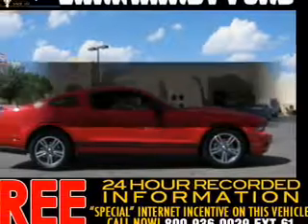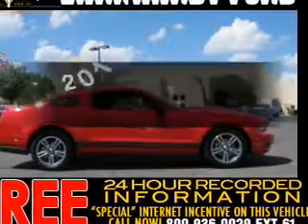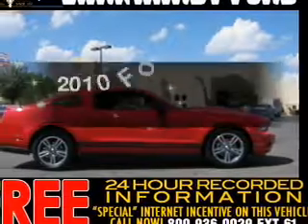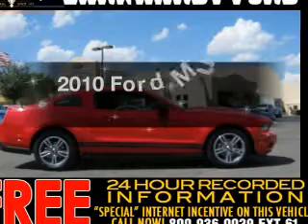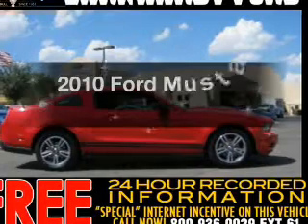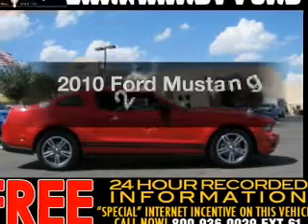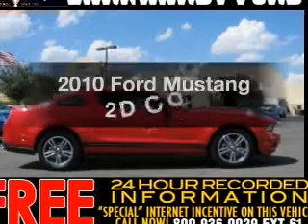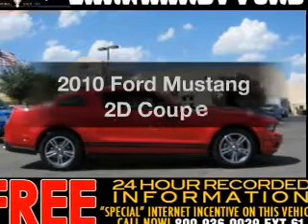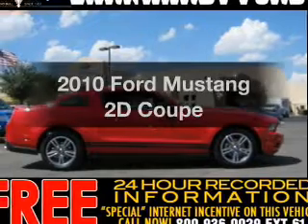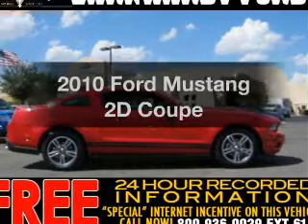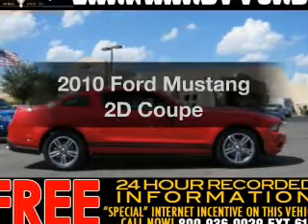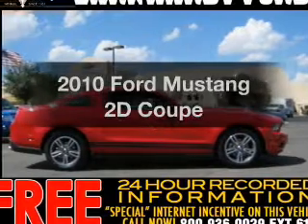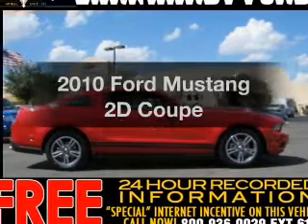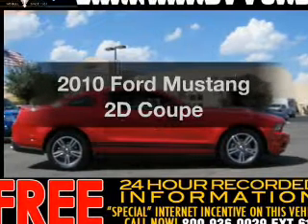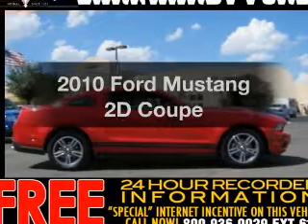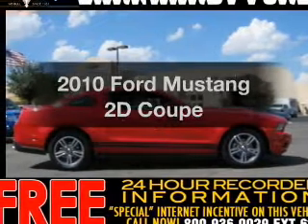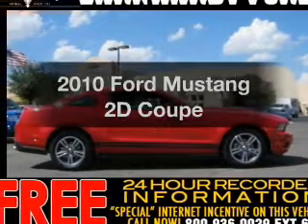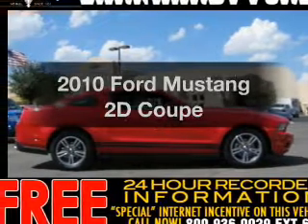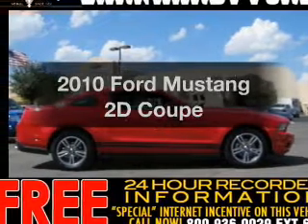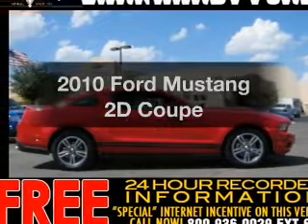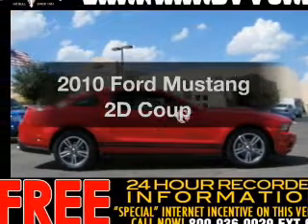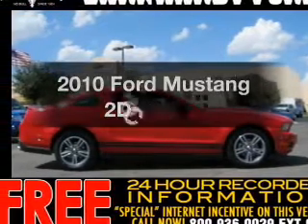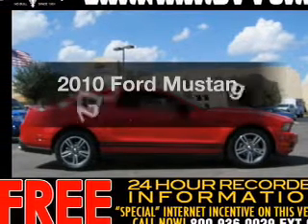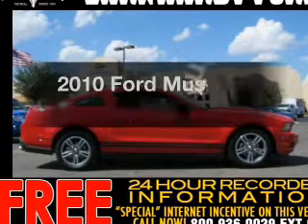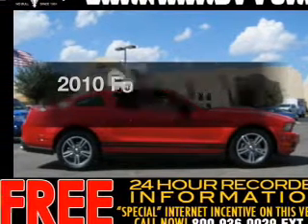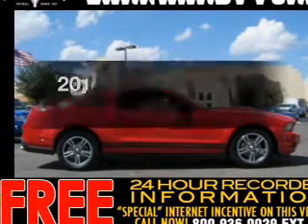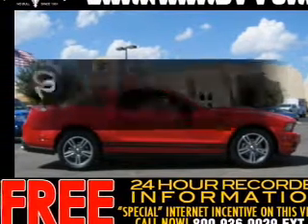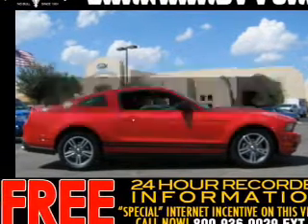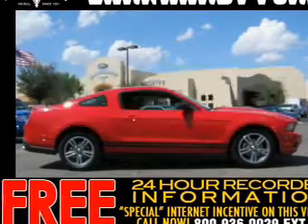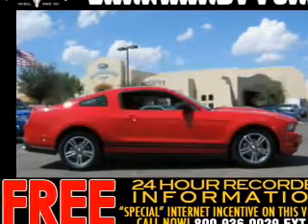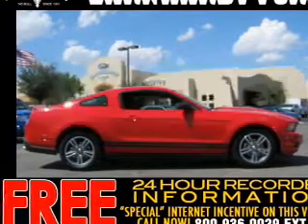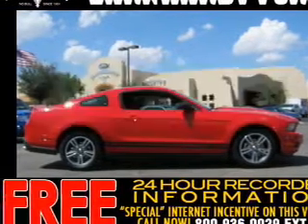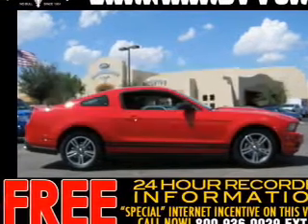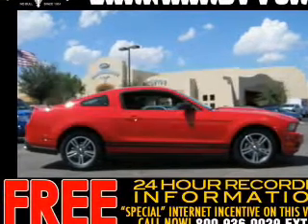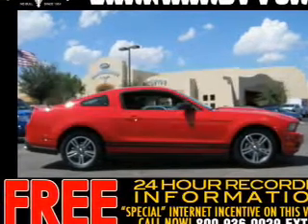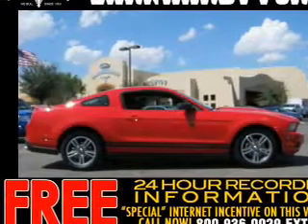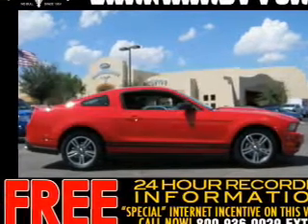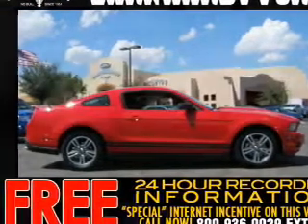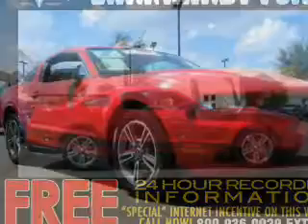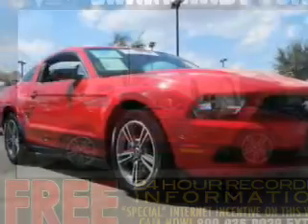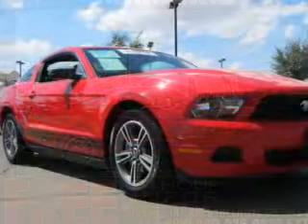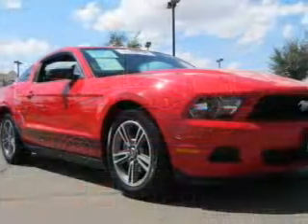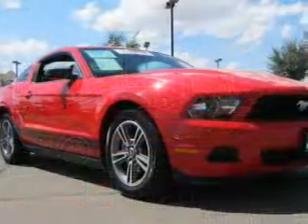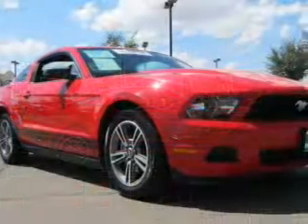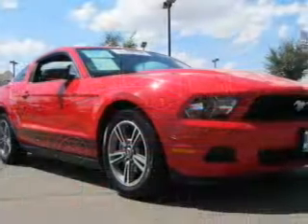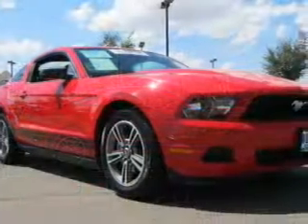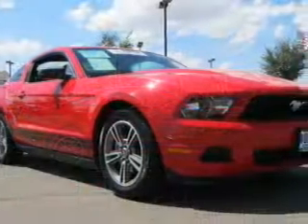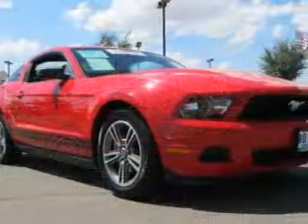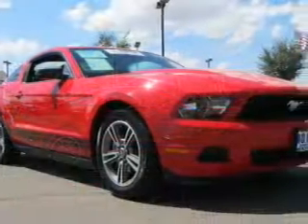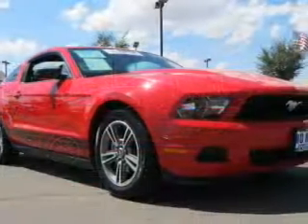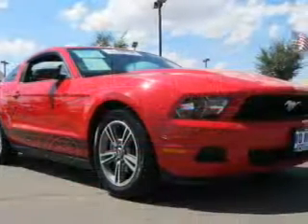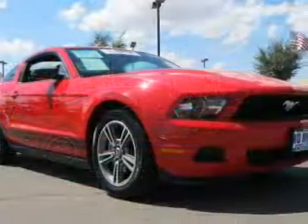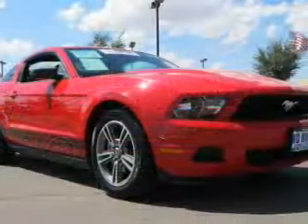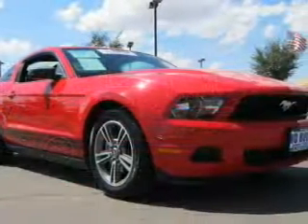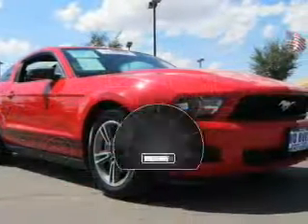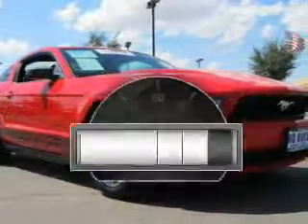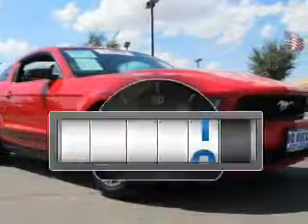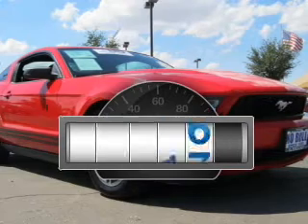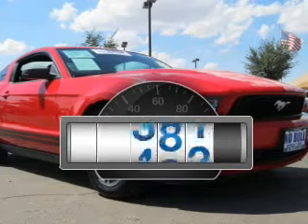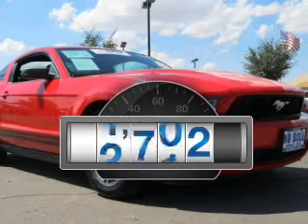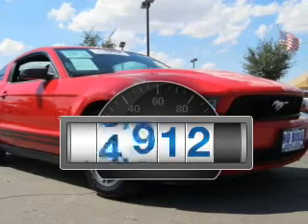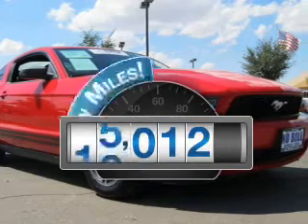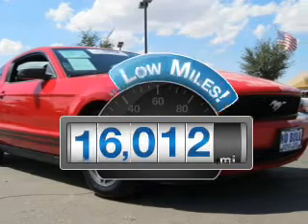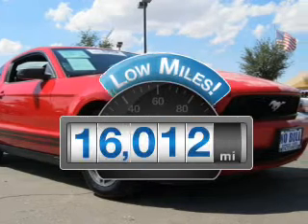Presenting the 2010 Ford Mustang. If you're looking for a first rate auto, this one could be yours today with low miles.